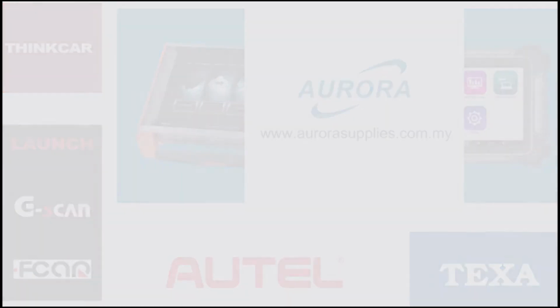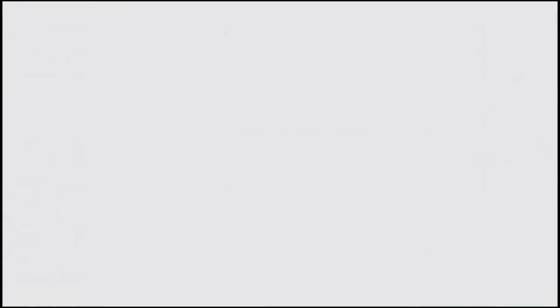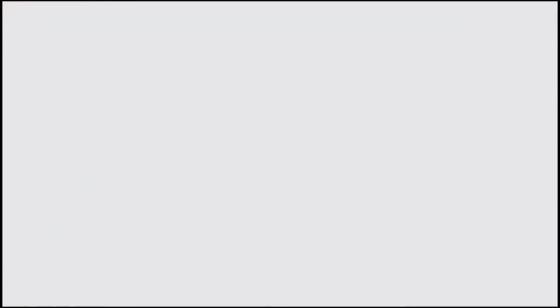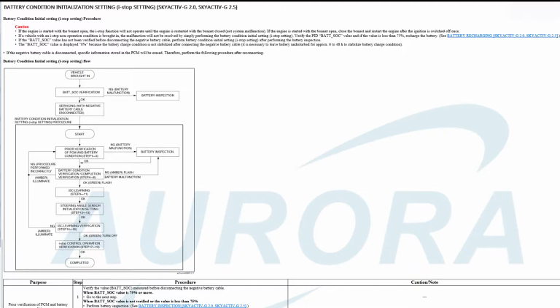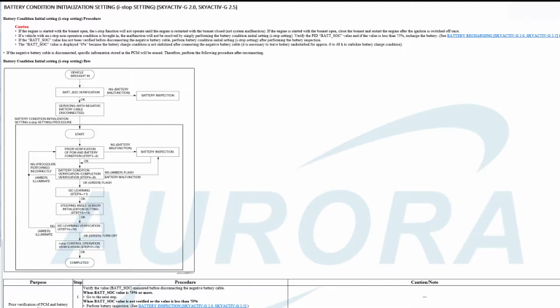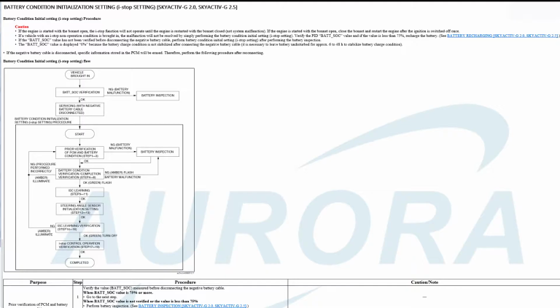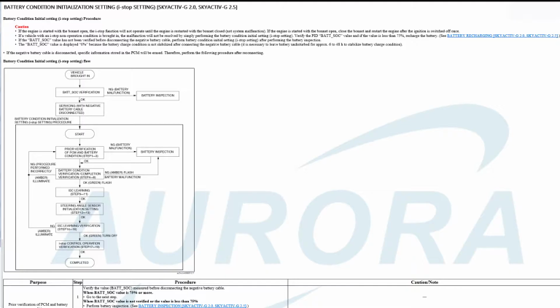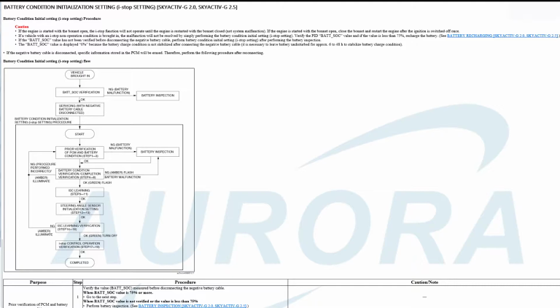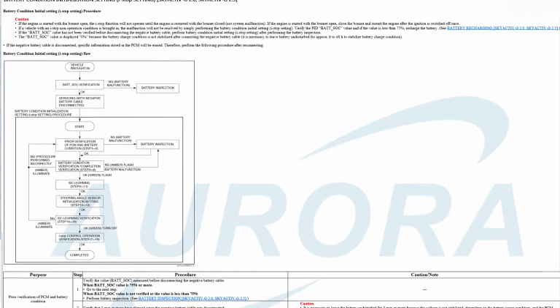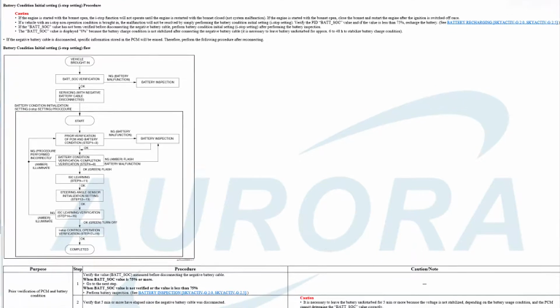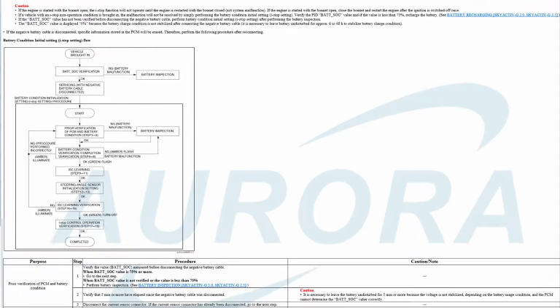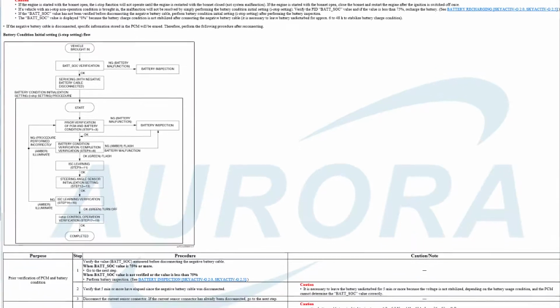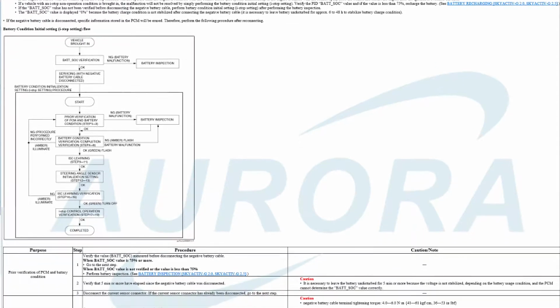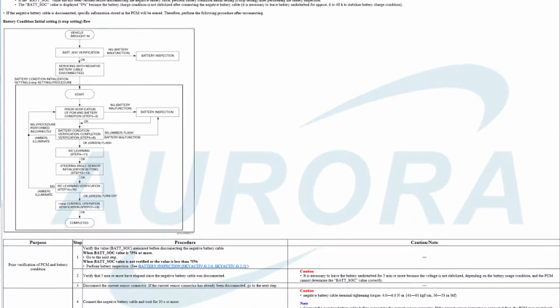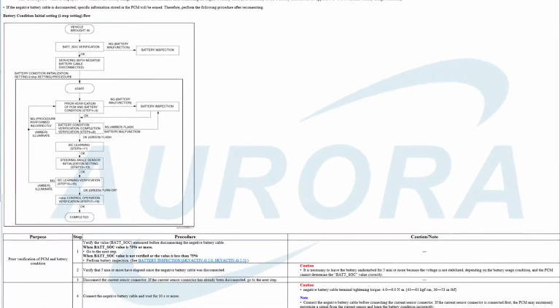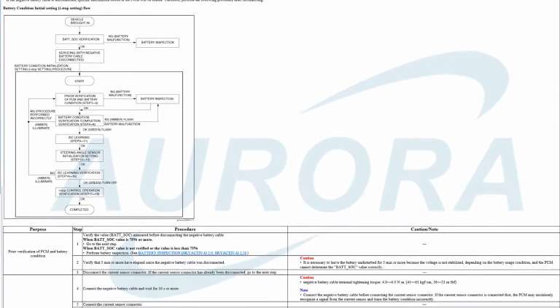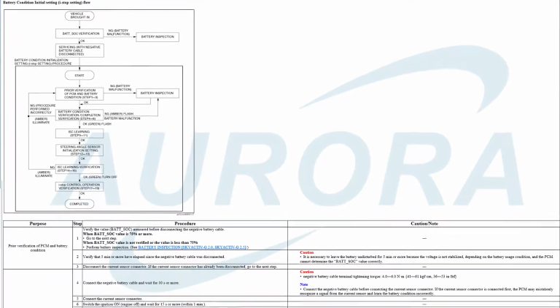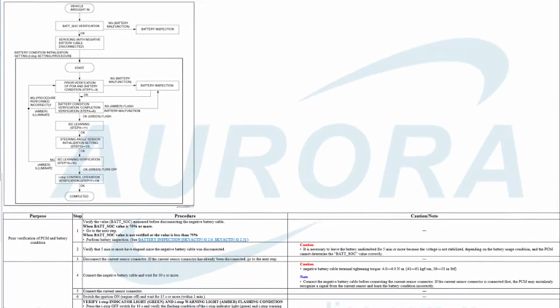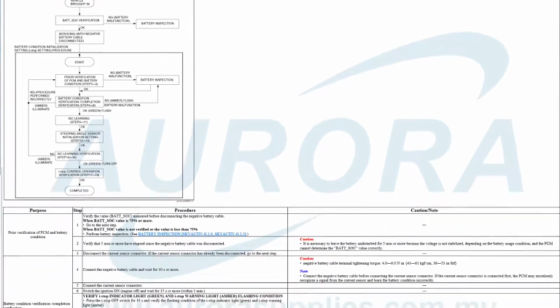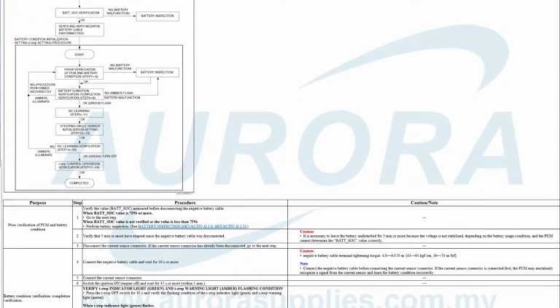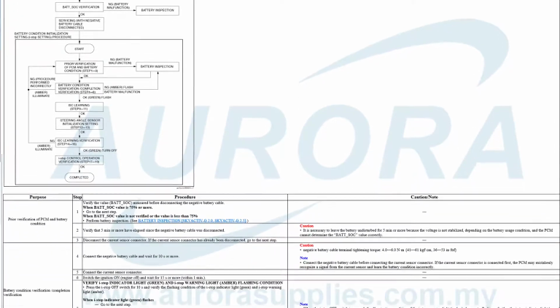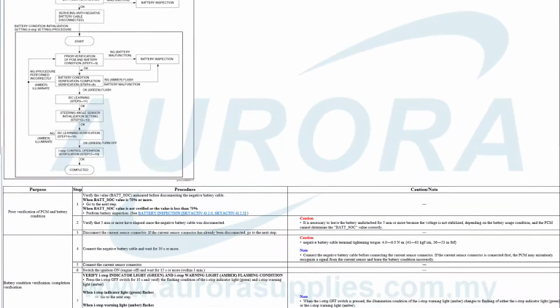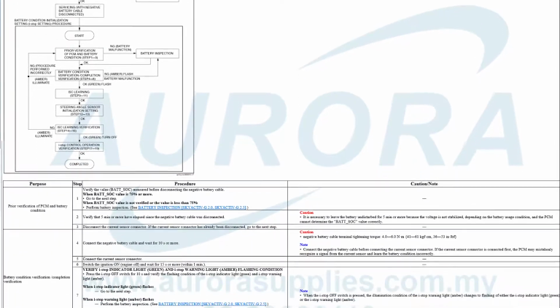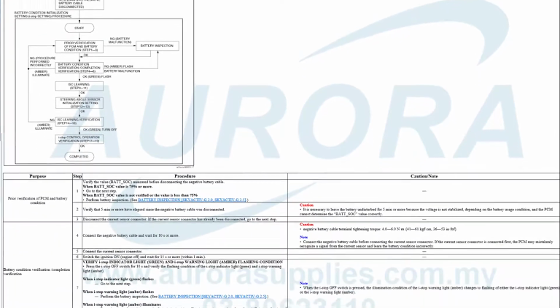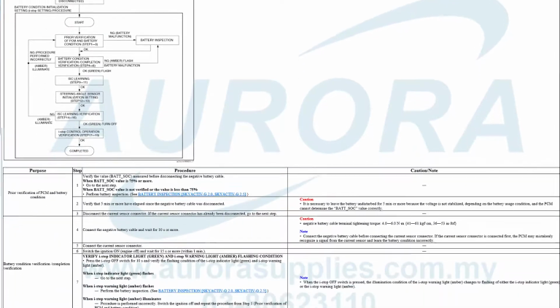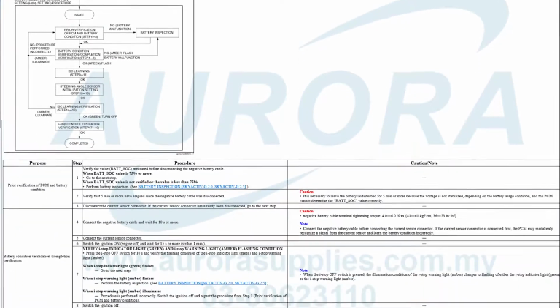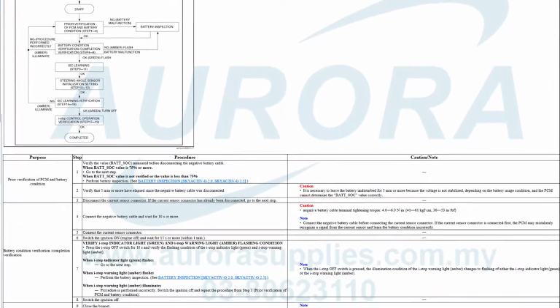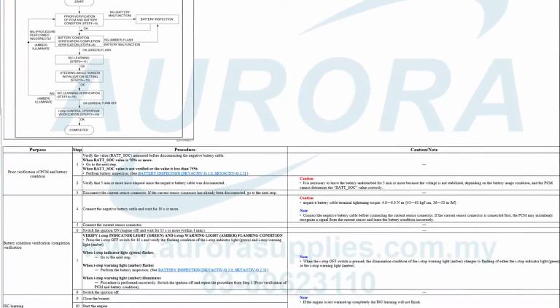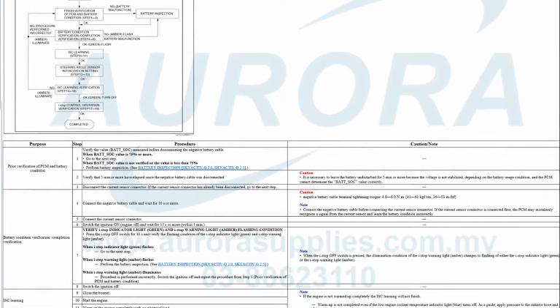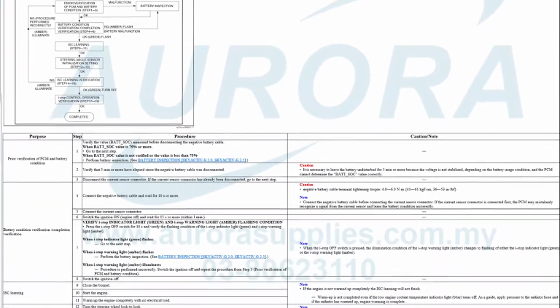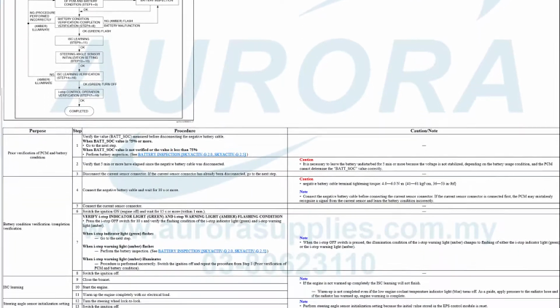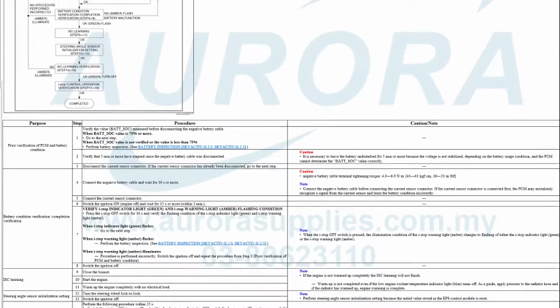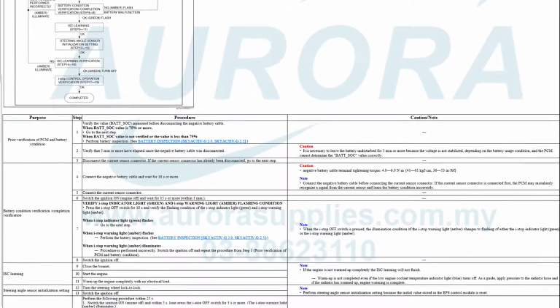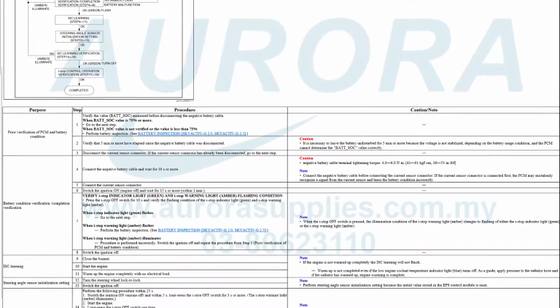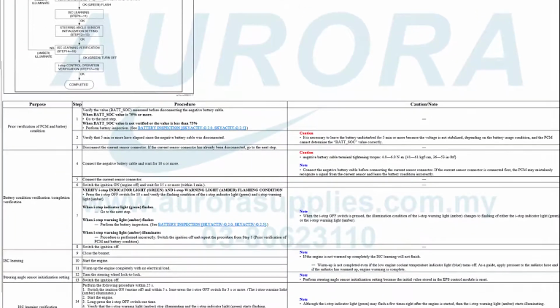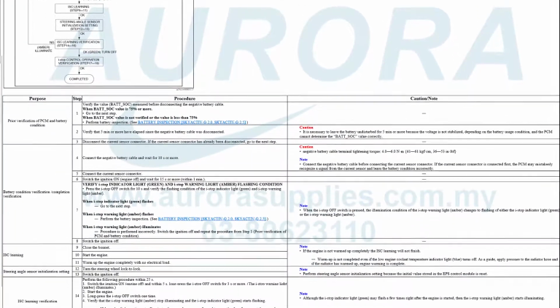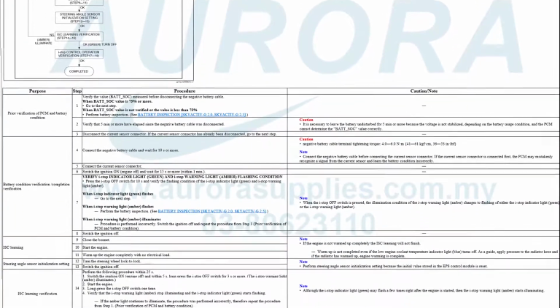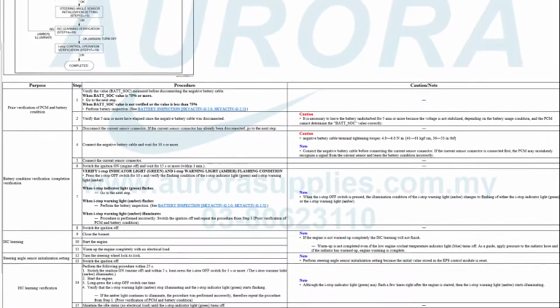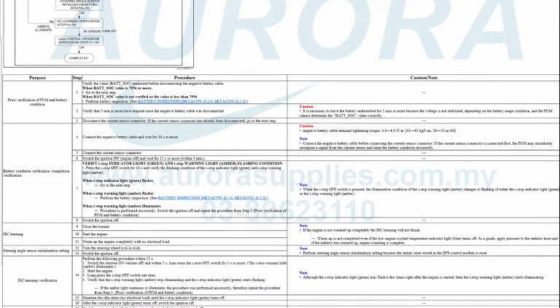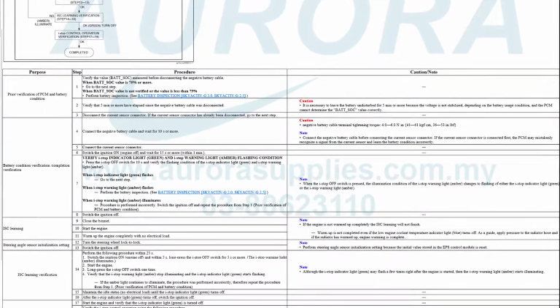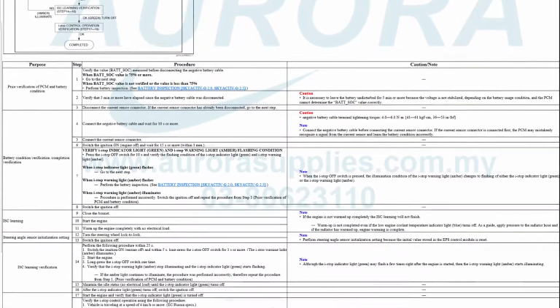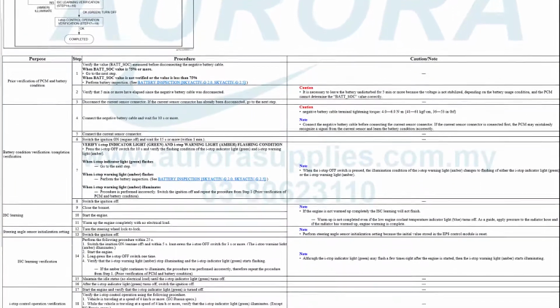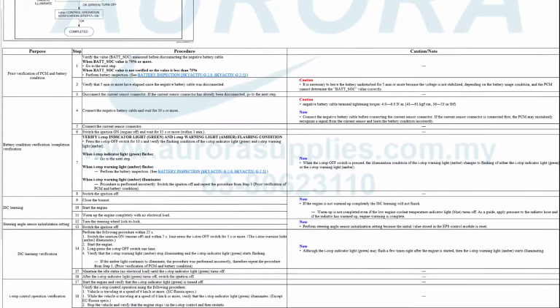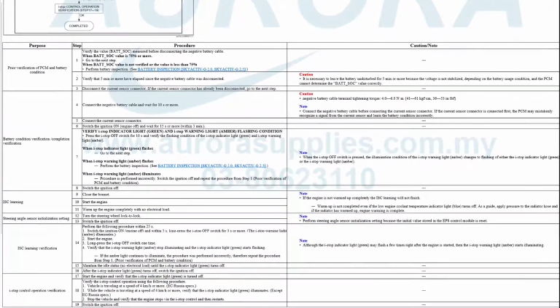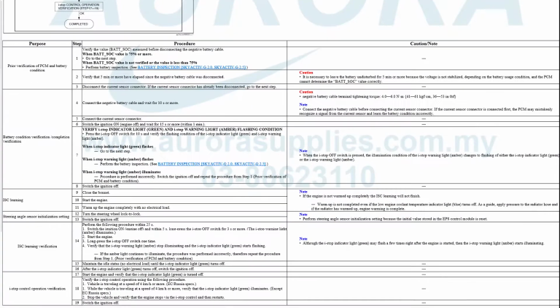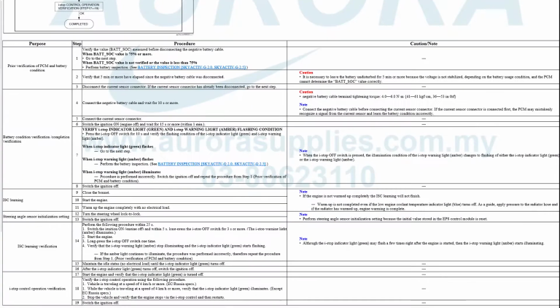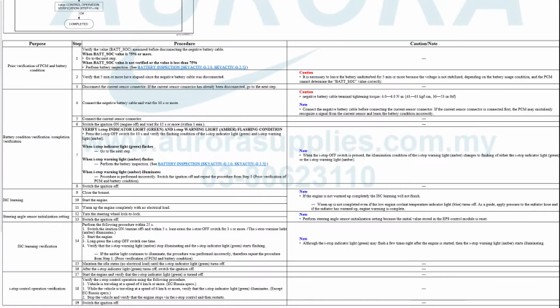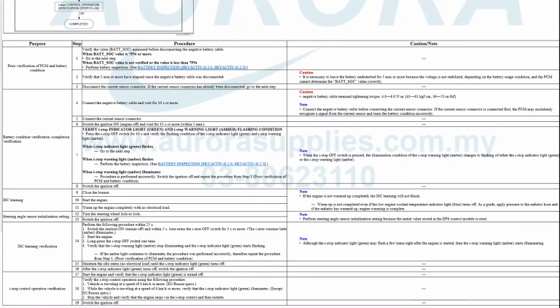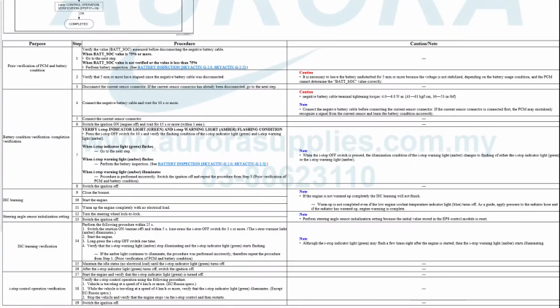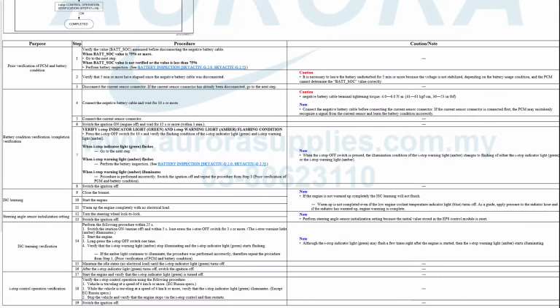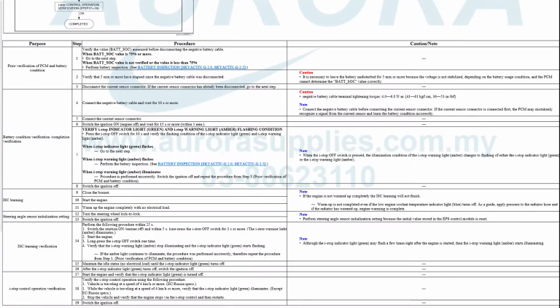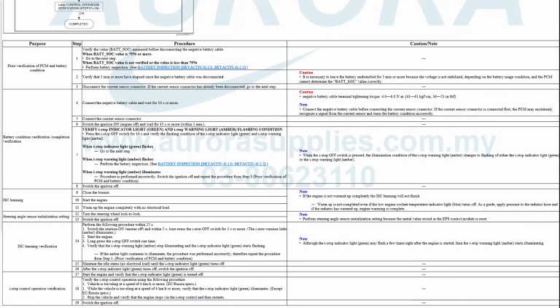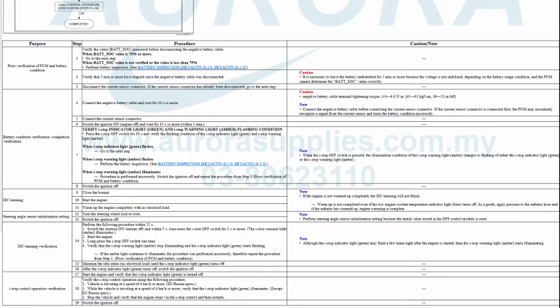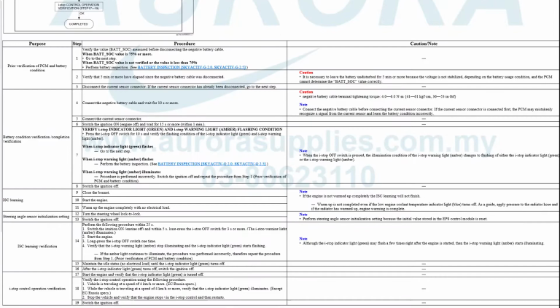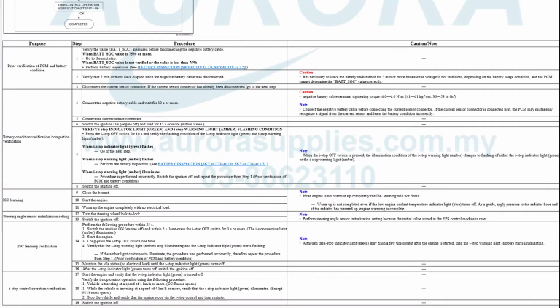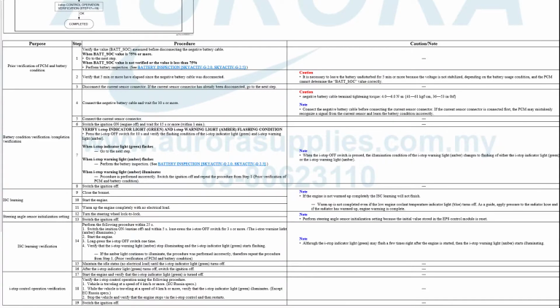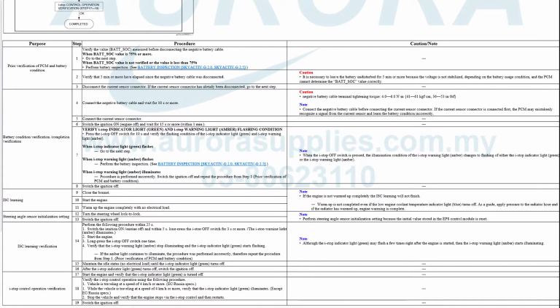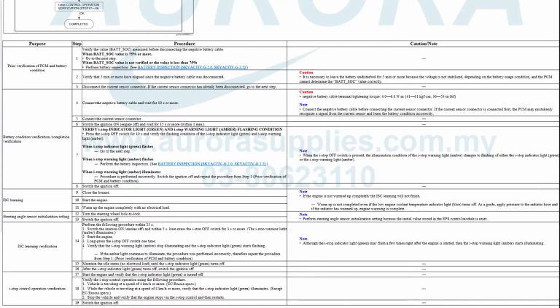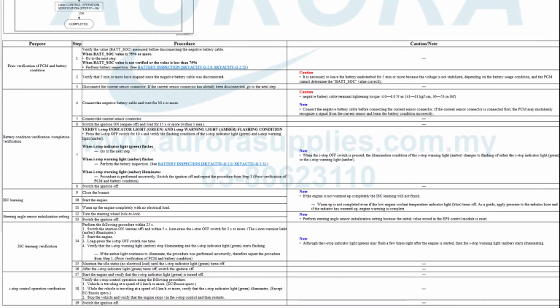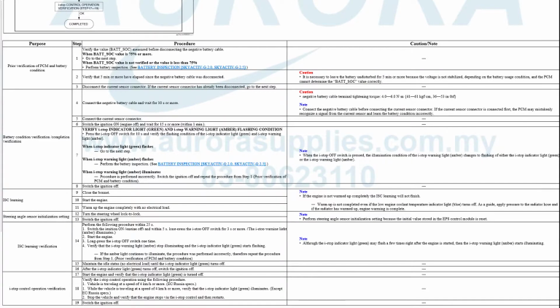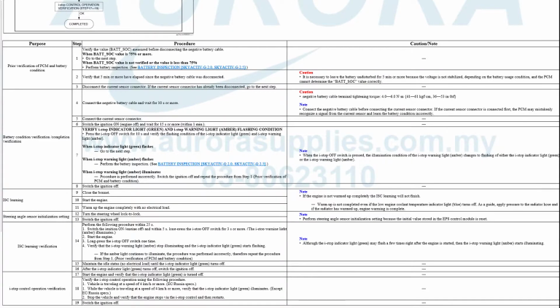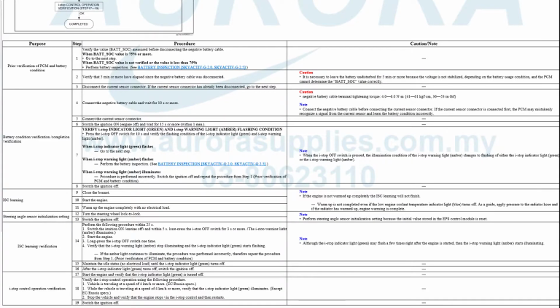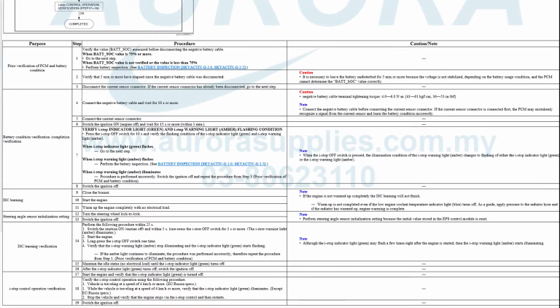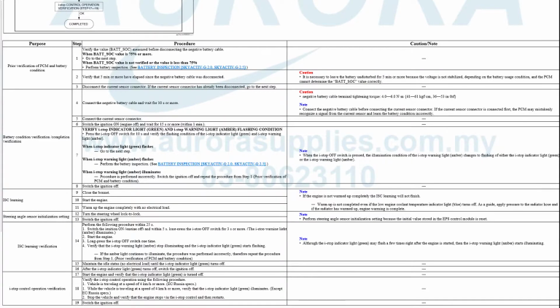Before we start, you can refer to this instruction manual first. You can download this manual by pressing the link in the video description below.